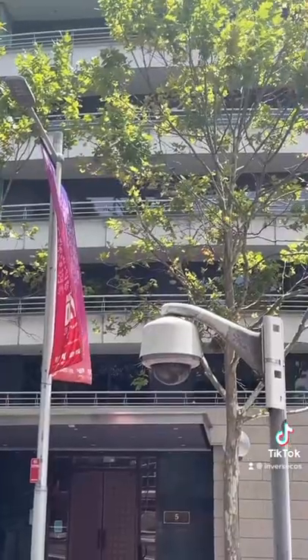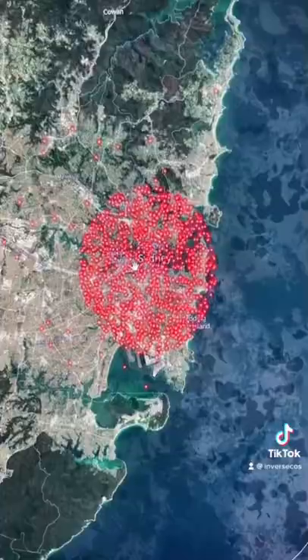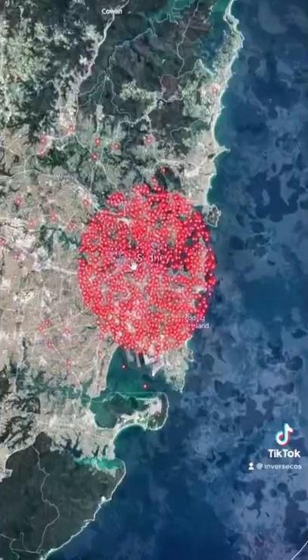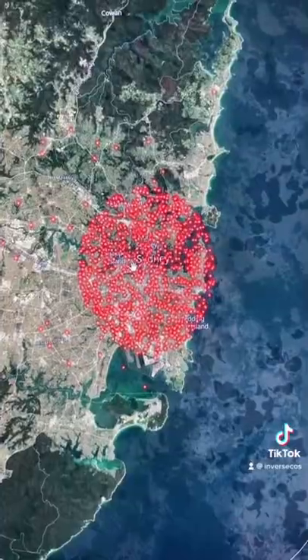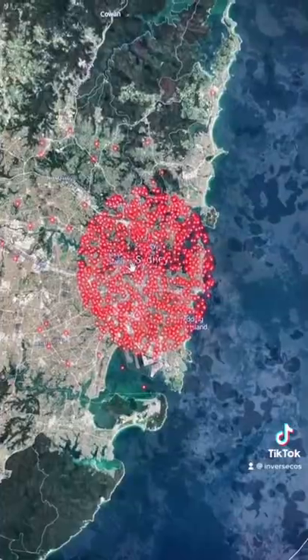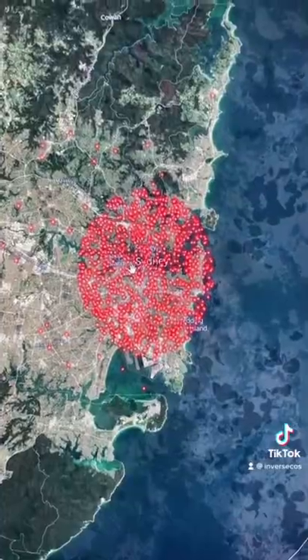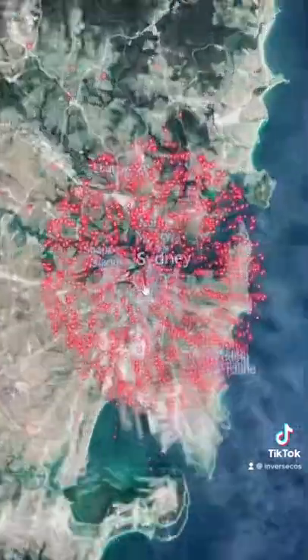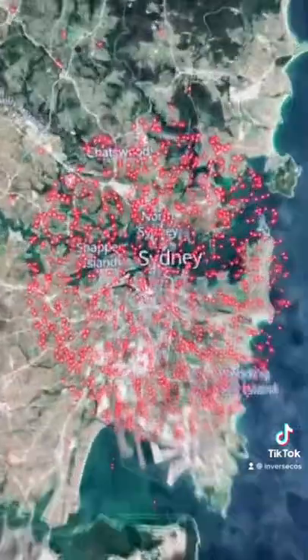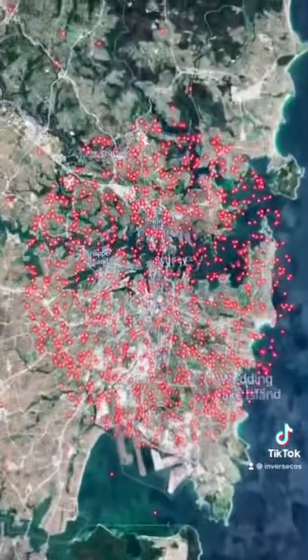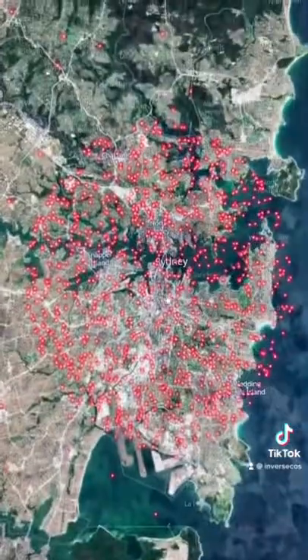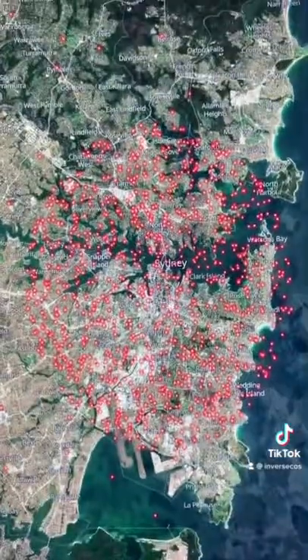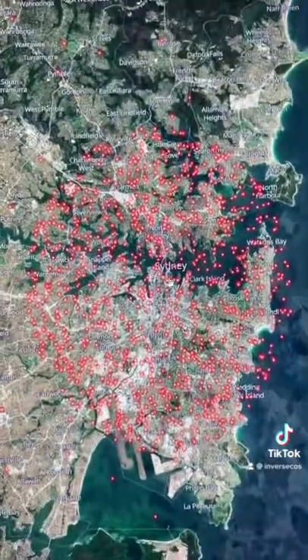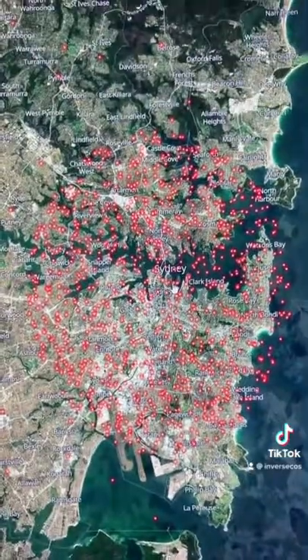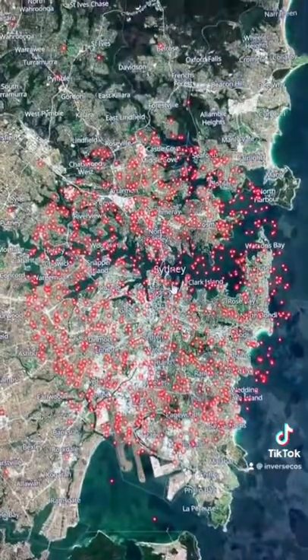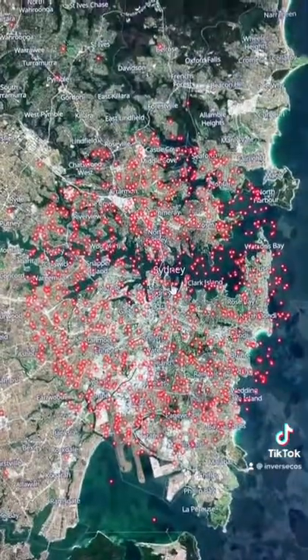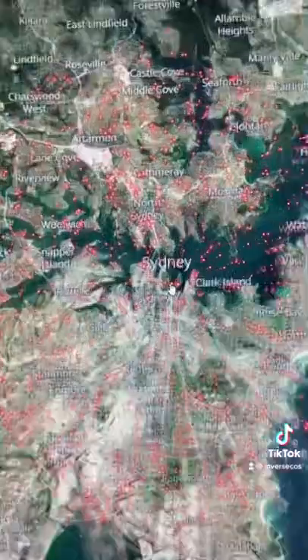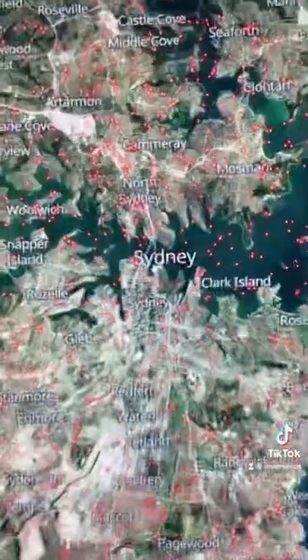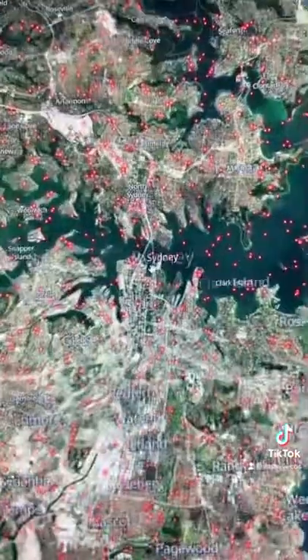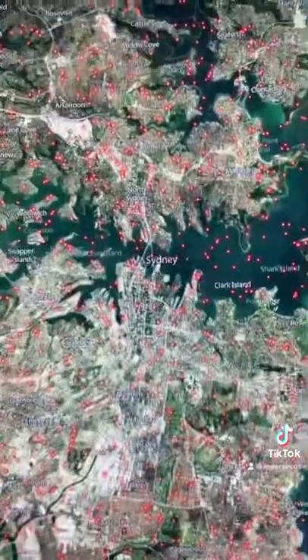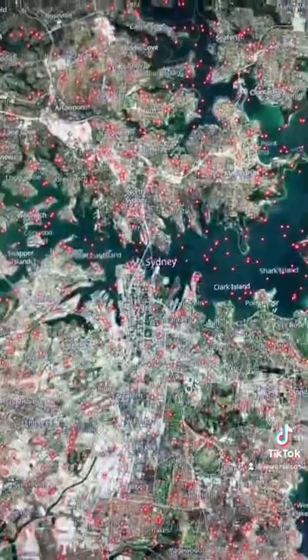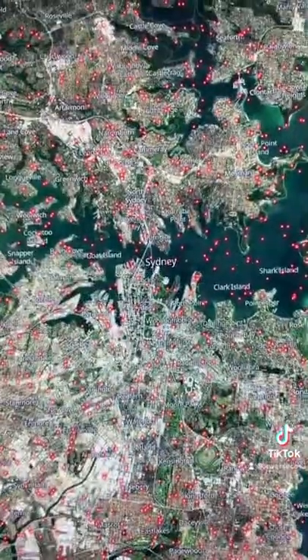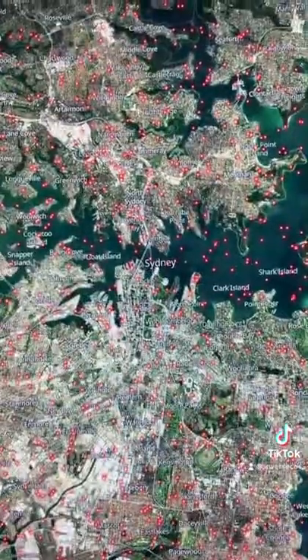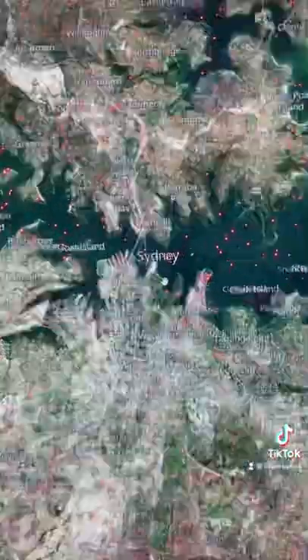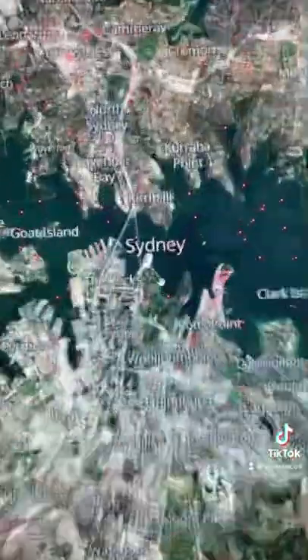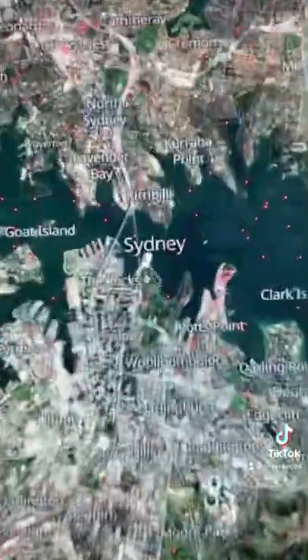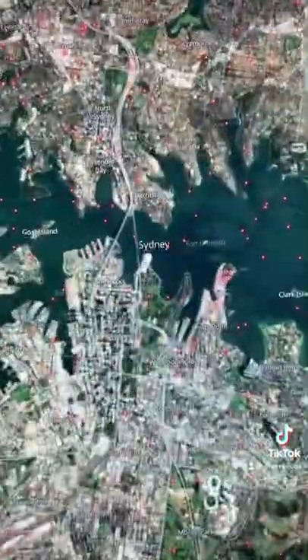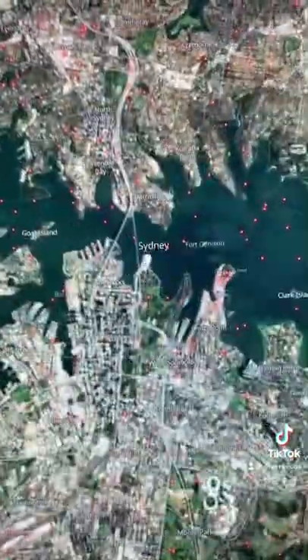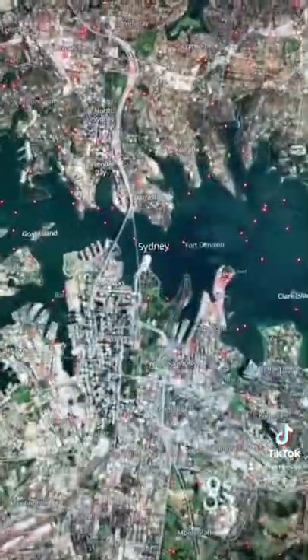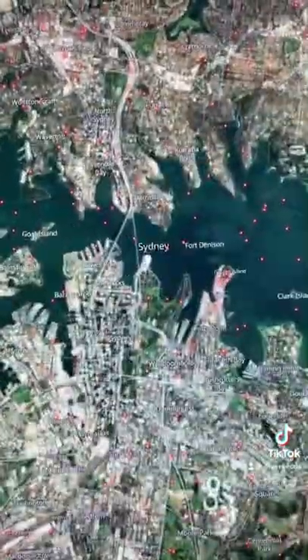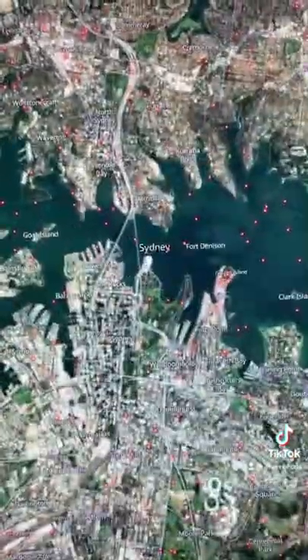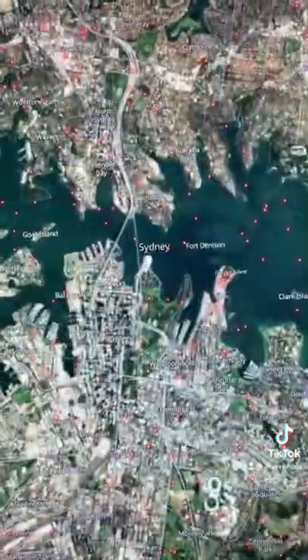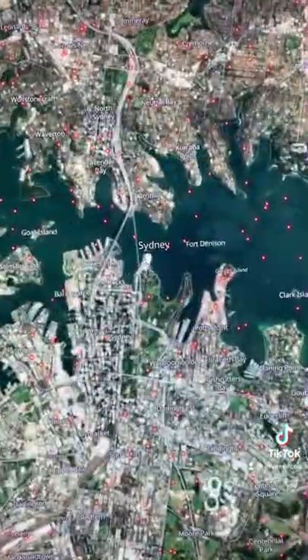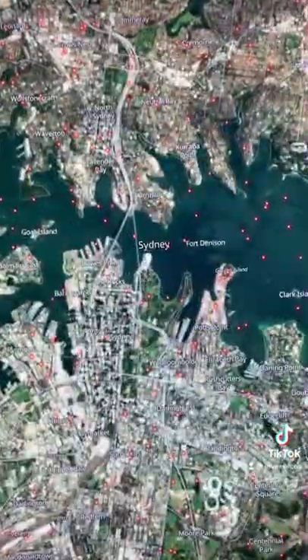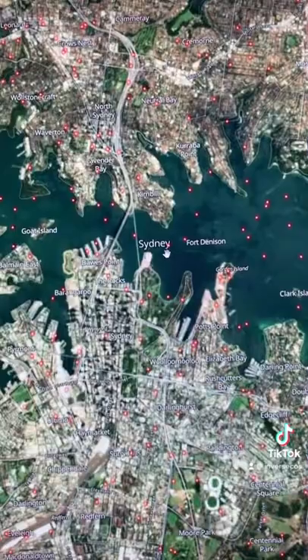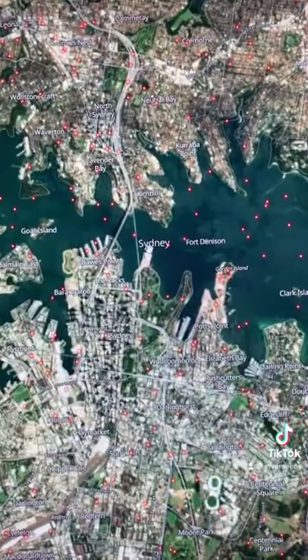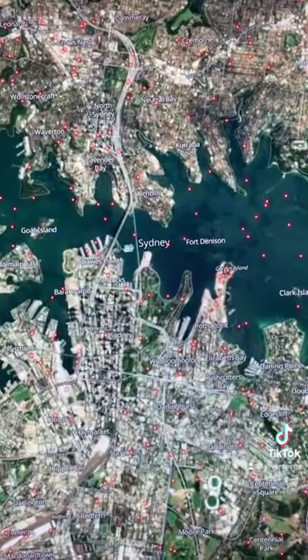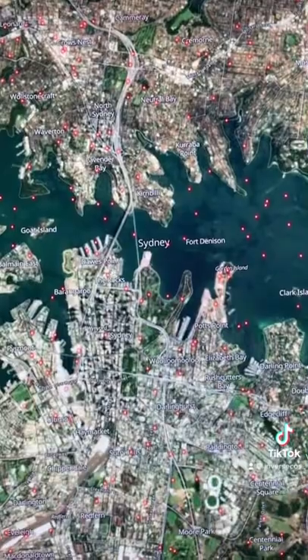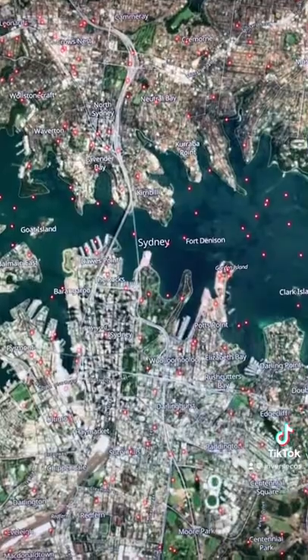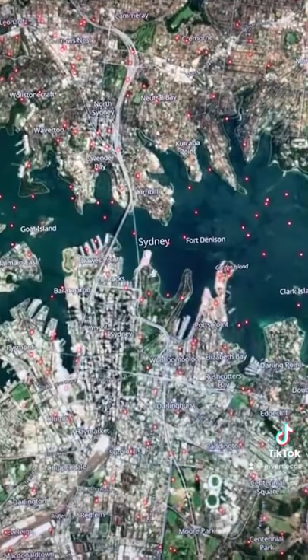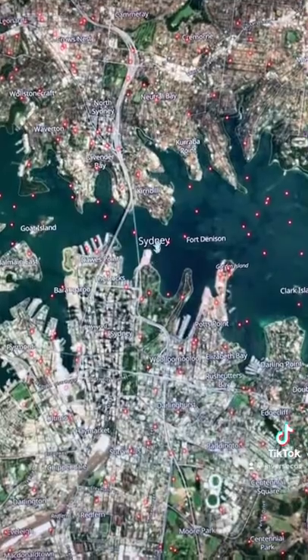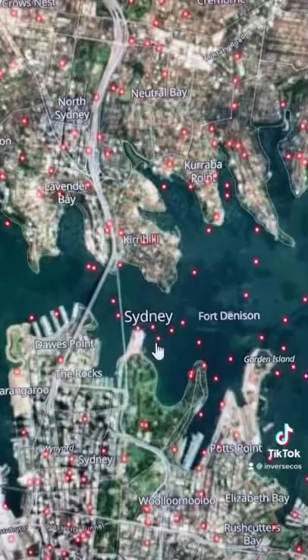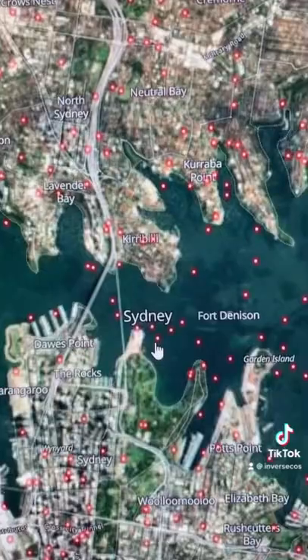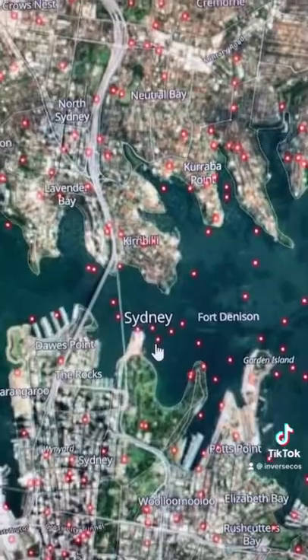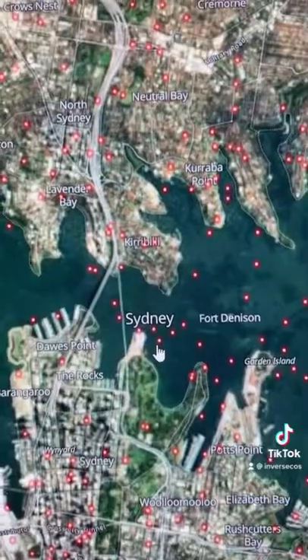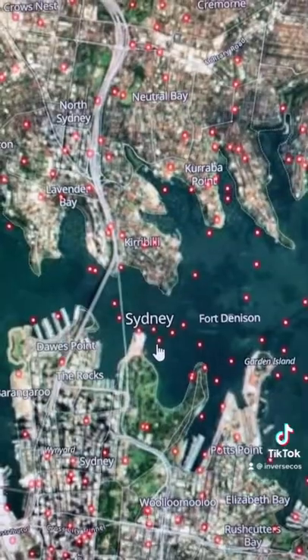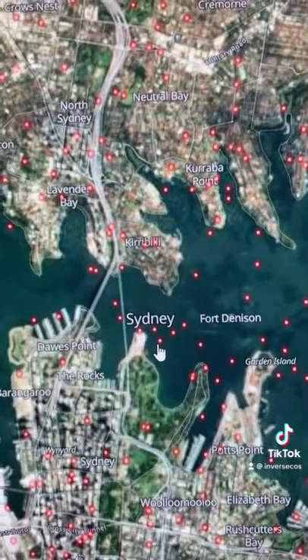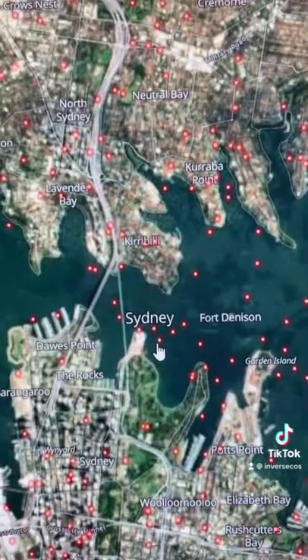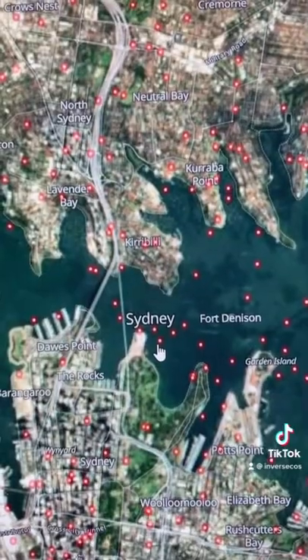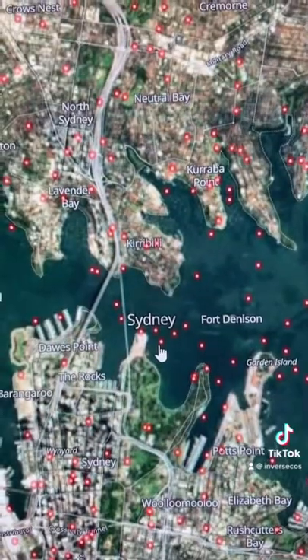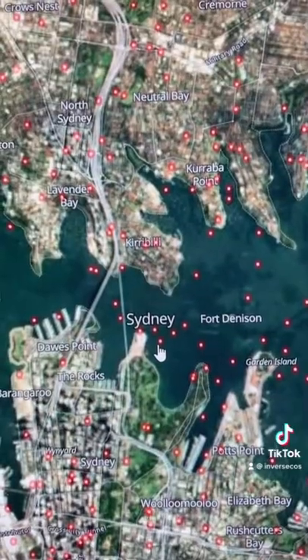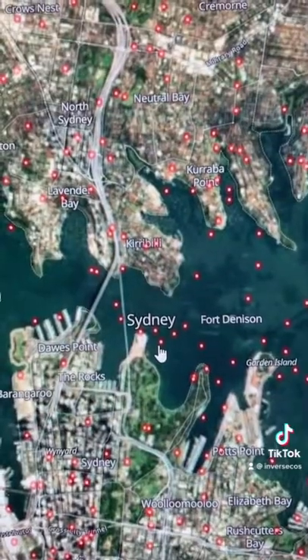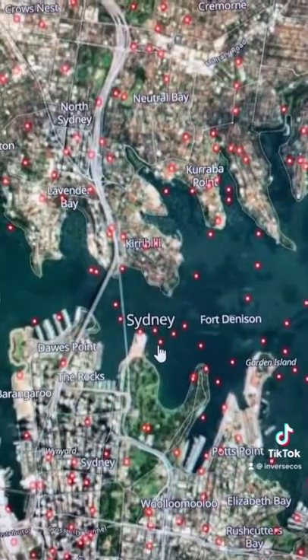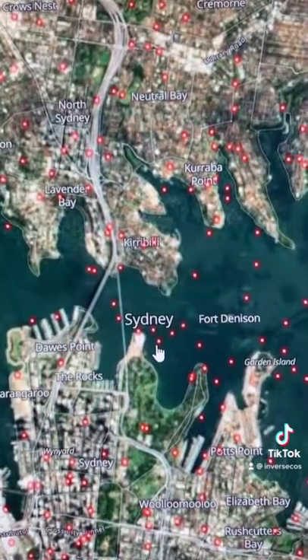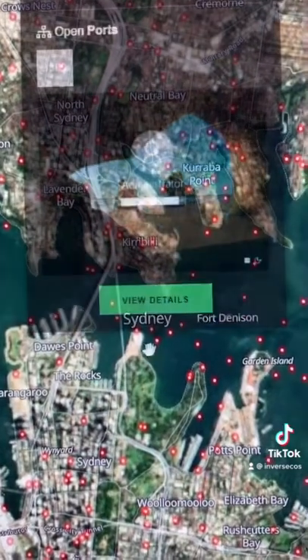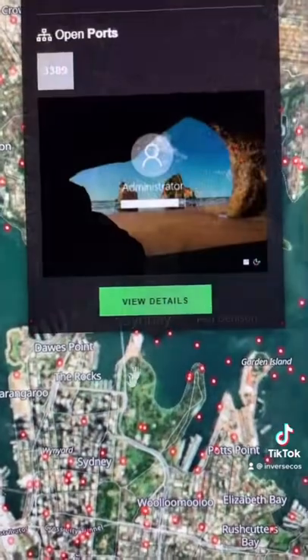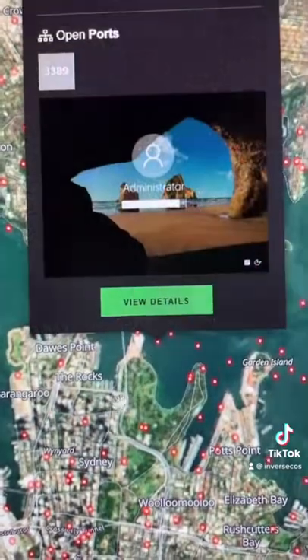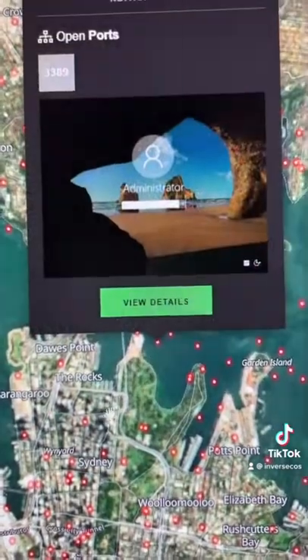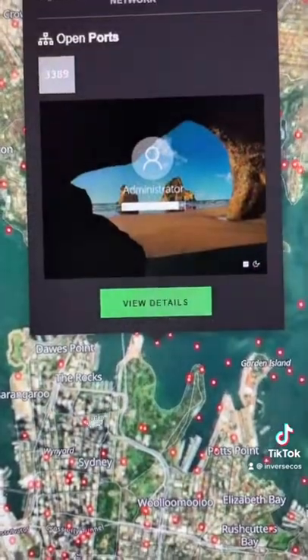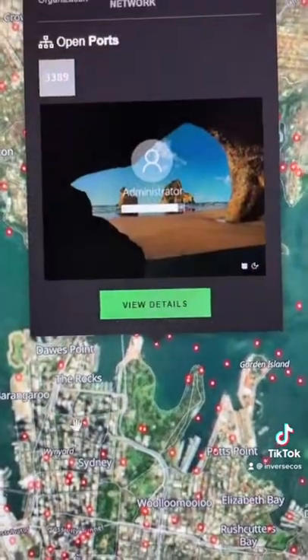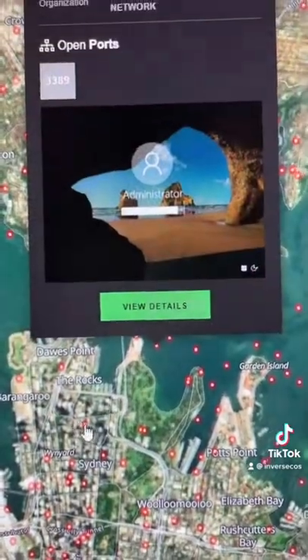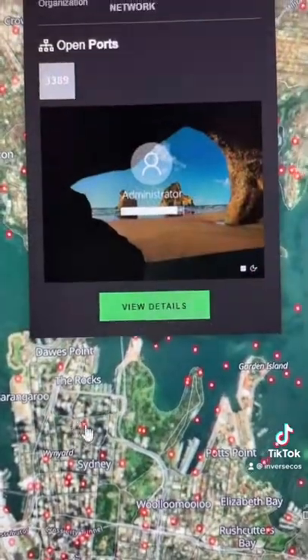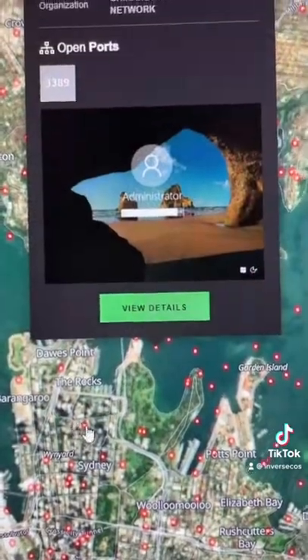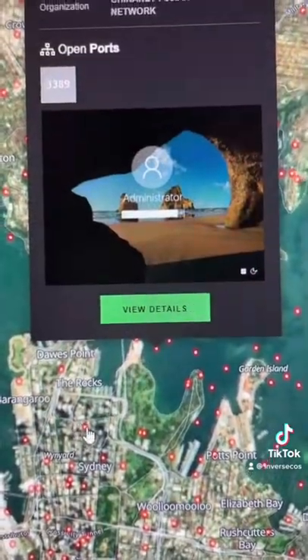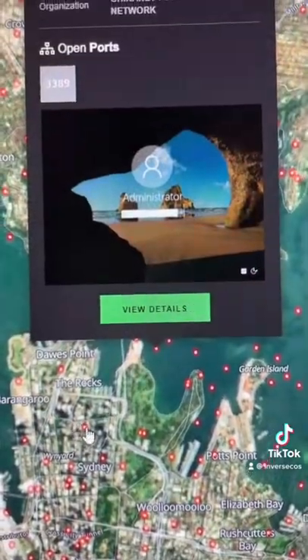Using Shodan, I can see all these hackable devices and I was standing right here. The red dots are devices that are exposed to the internet.